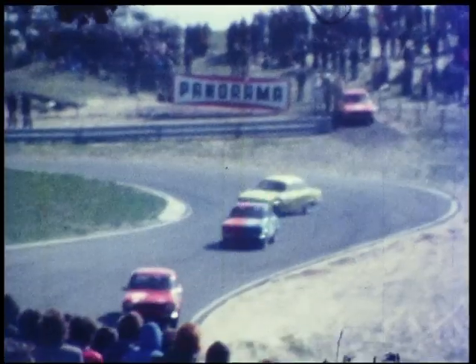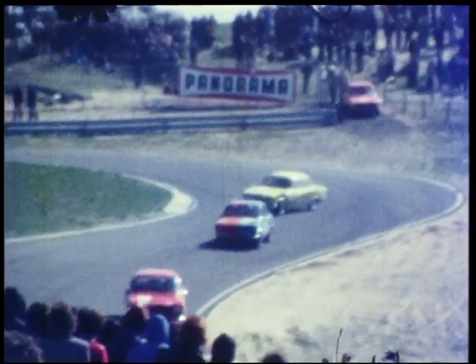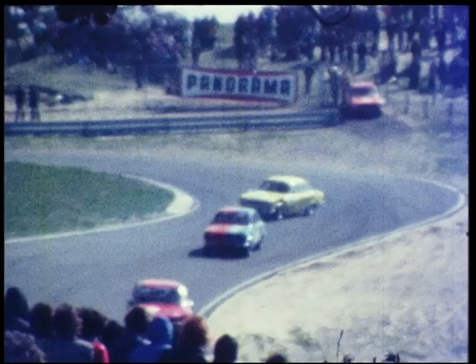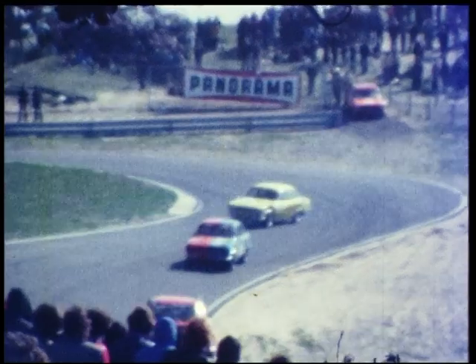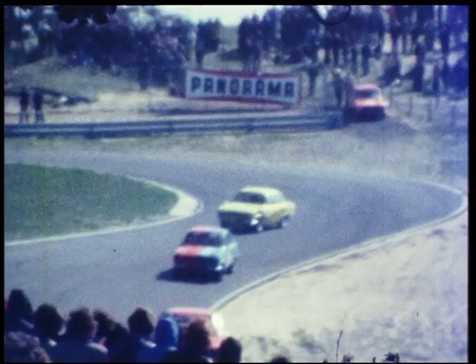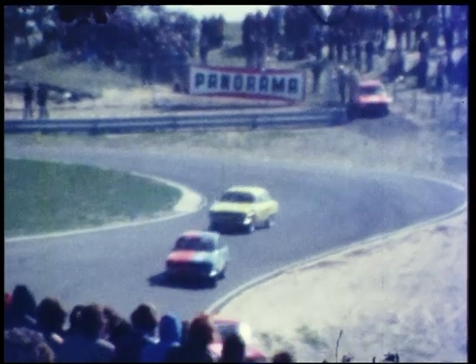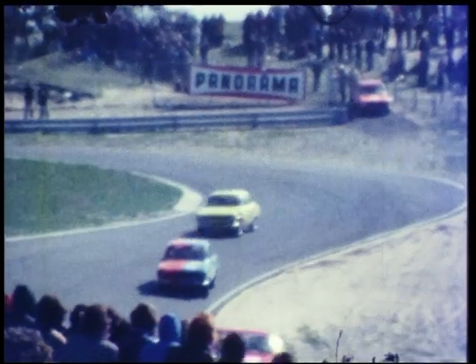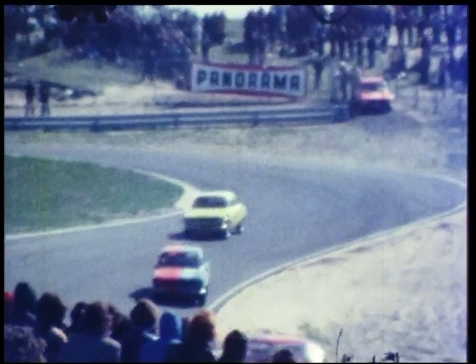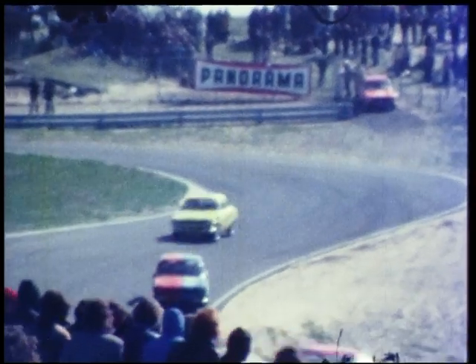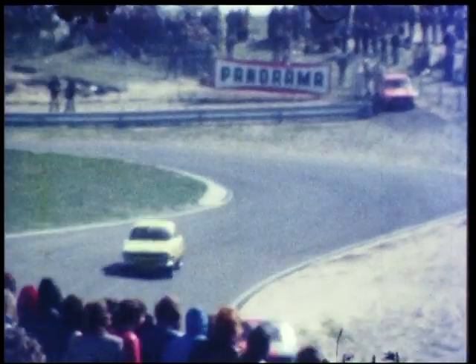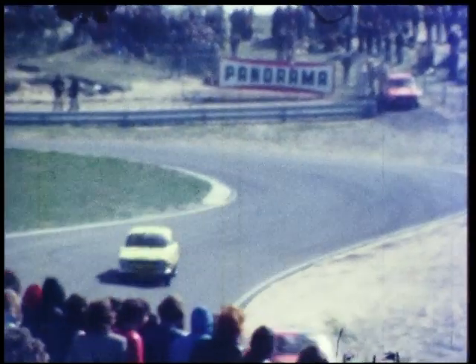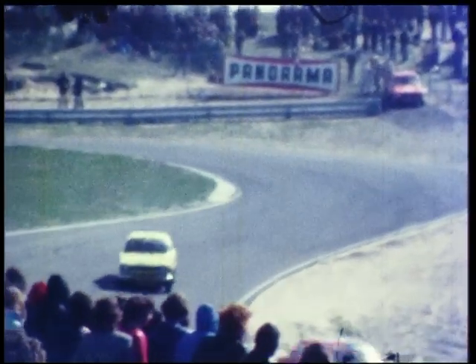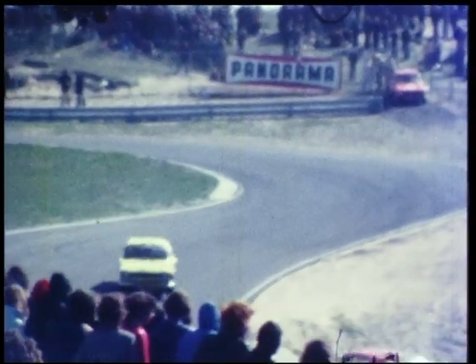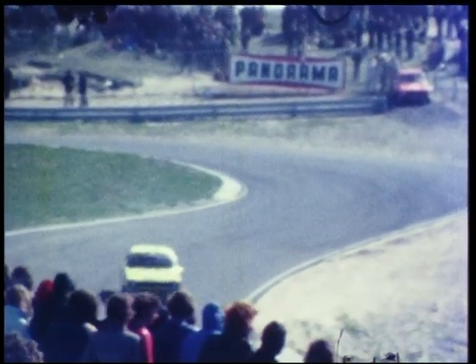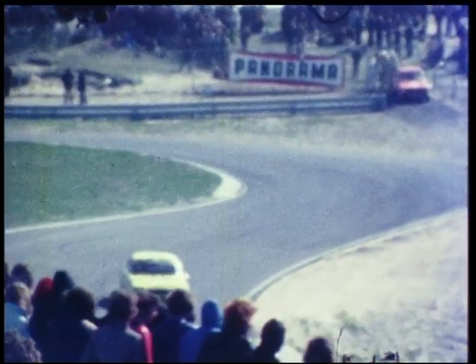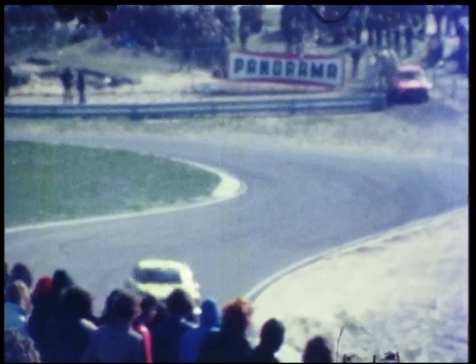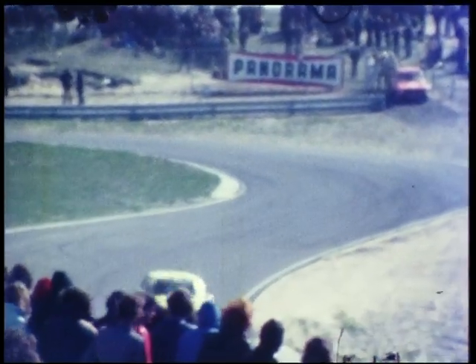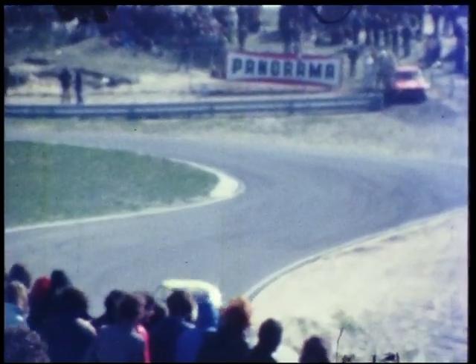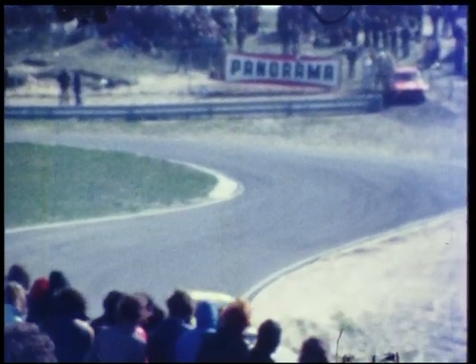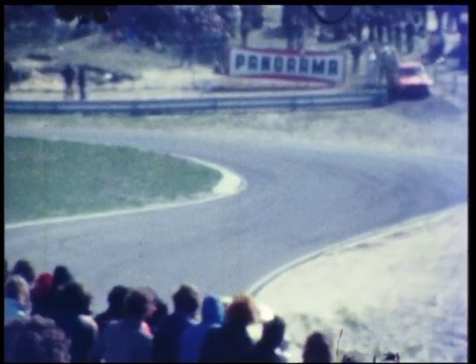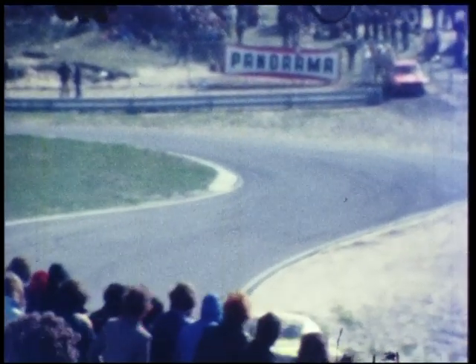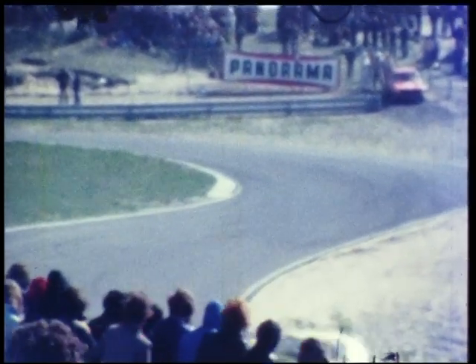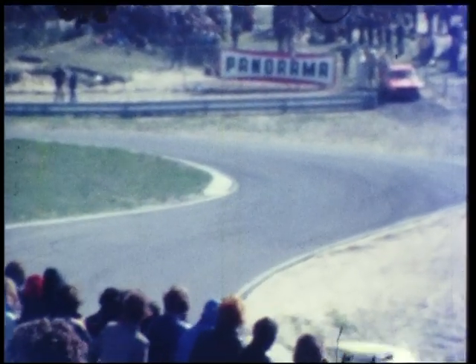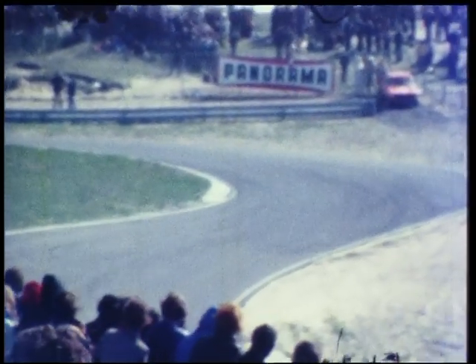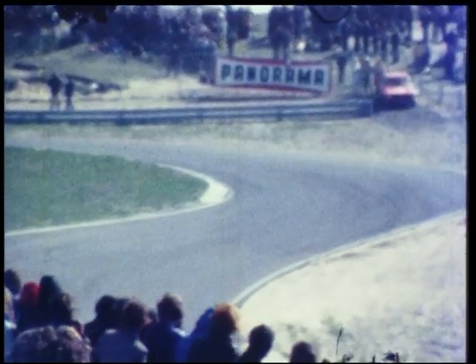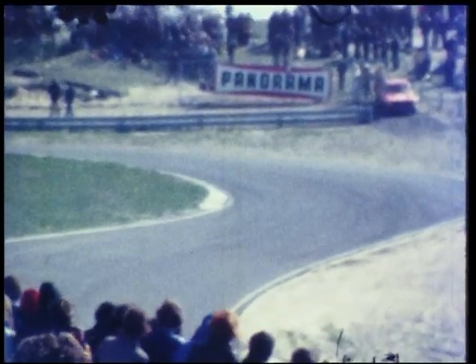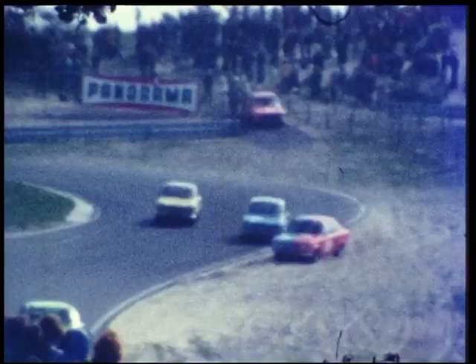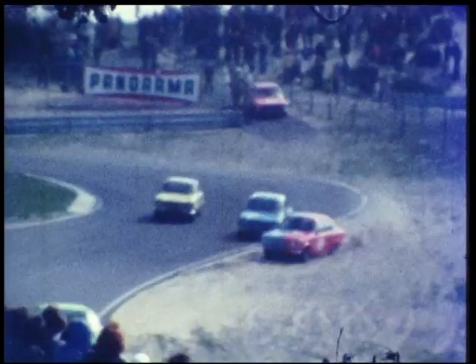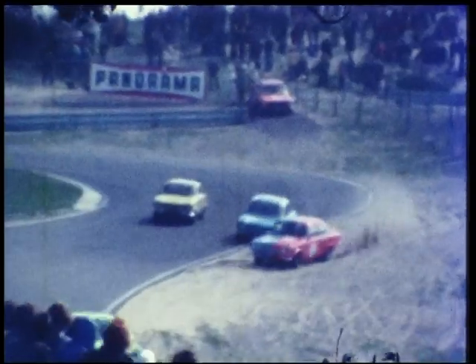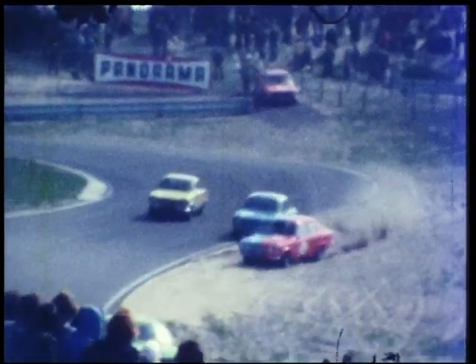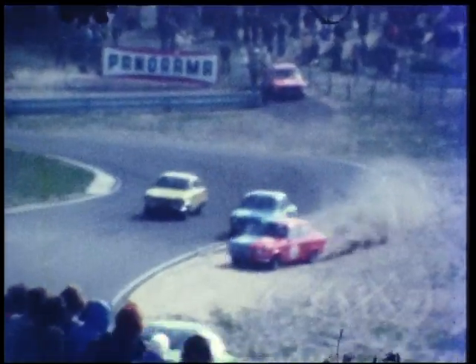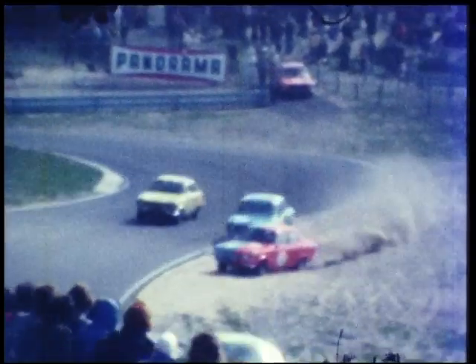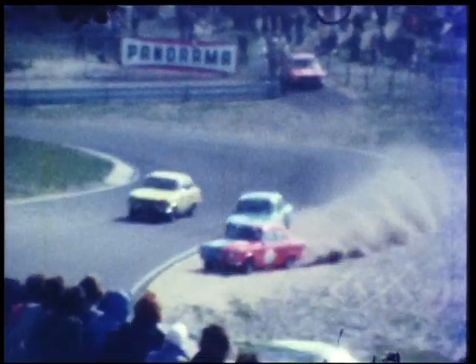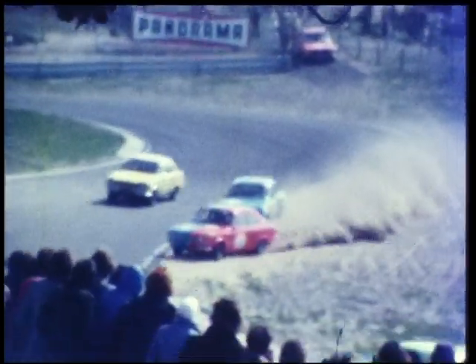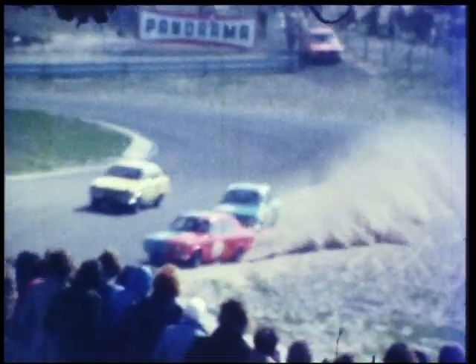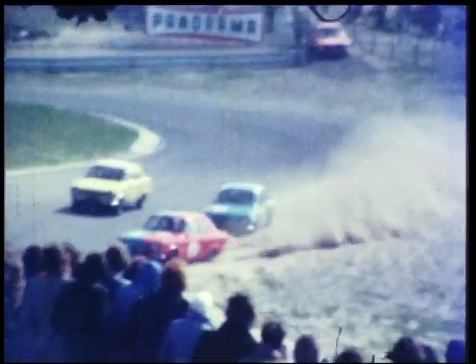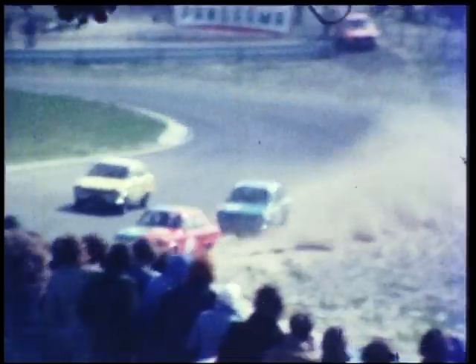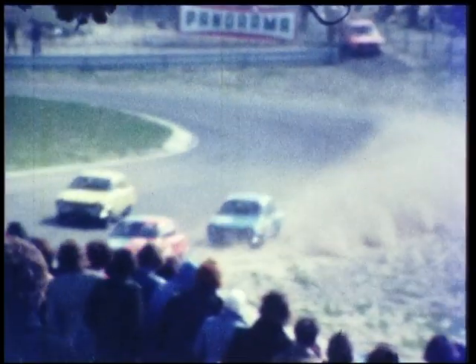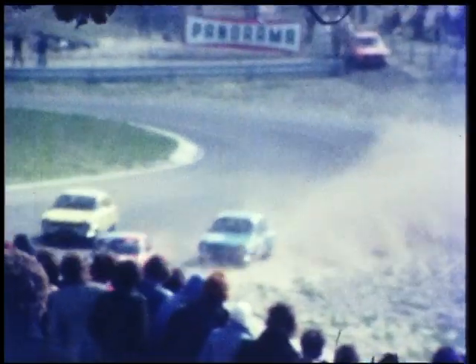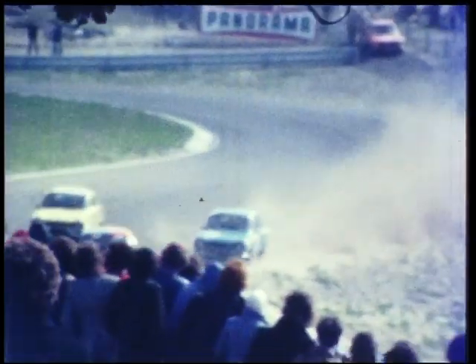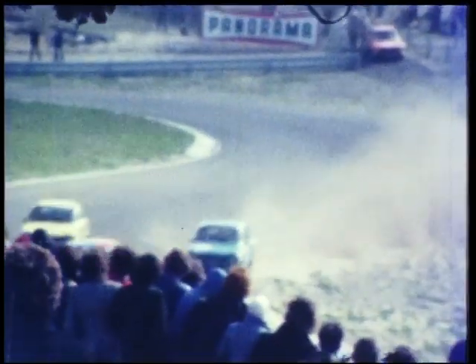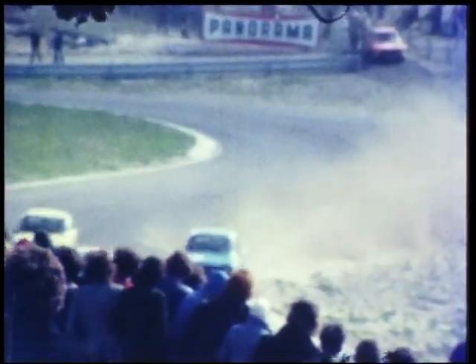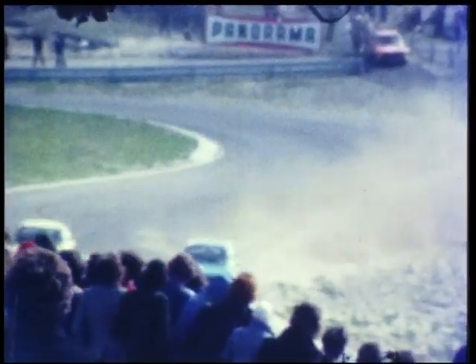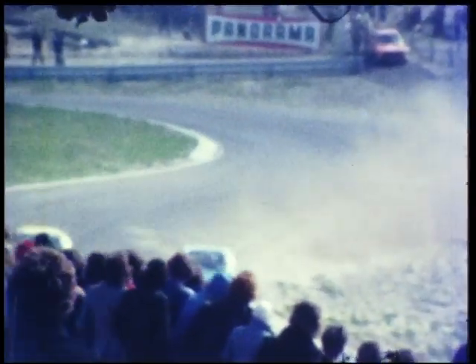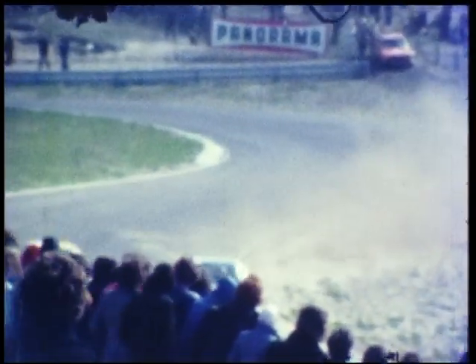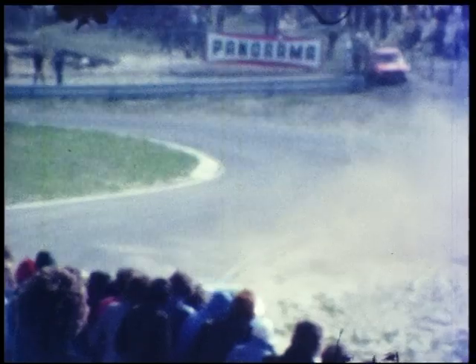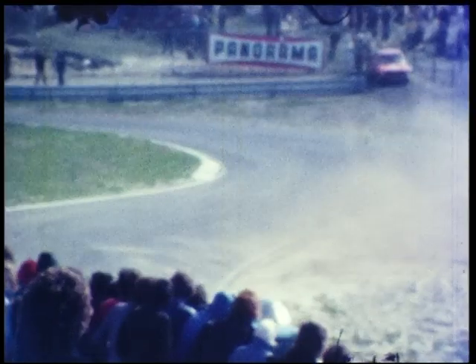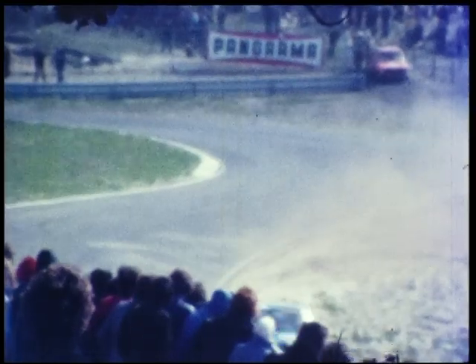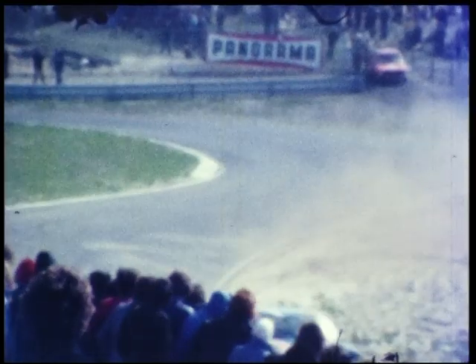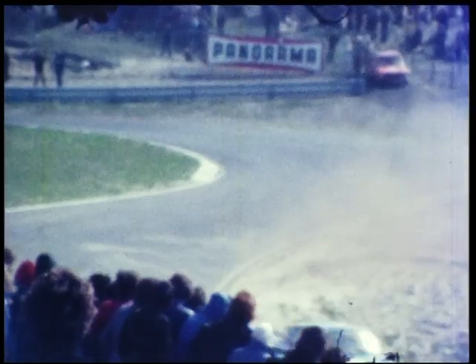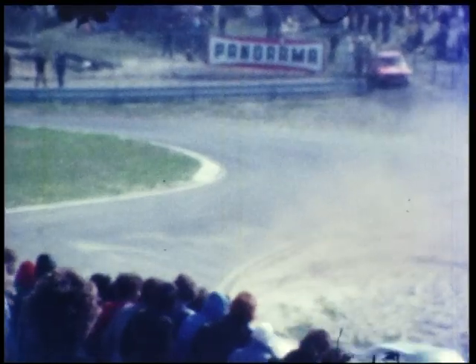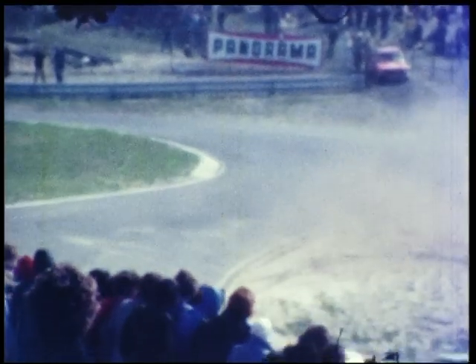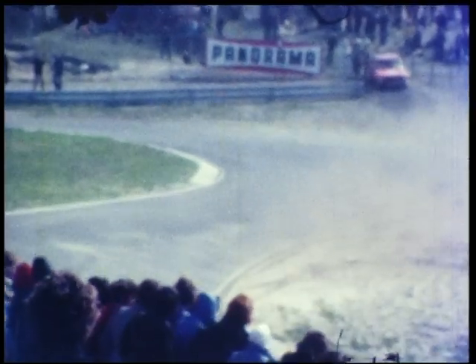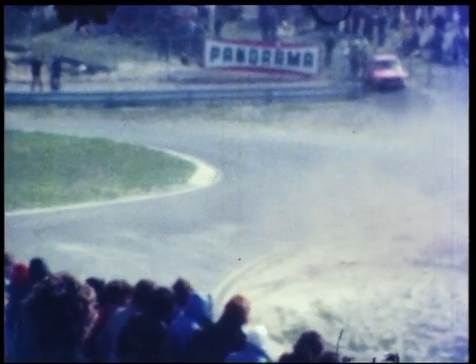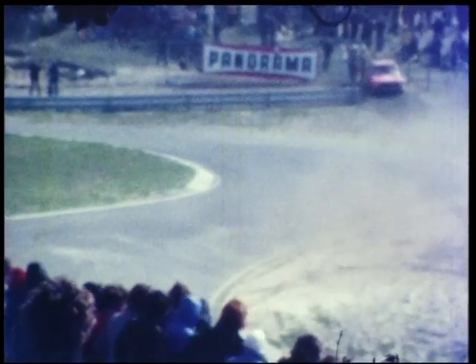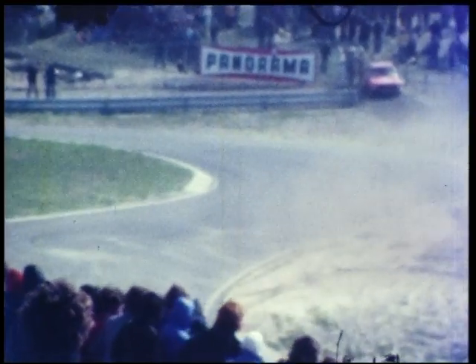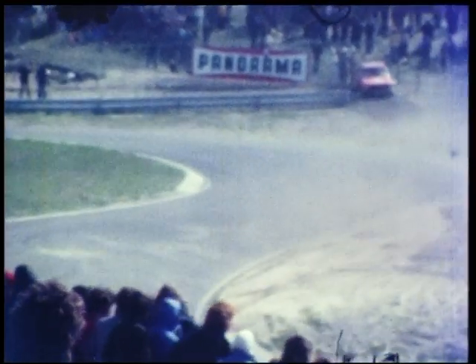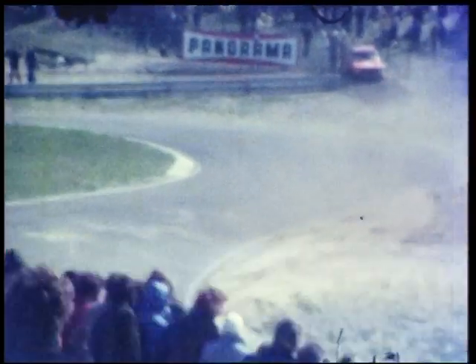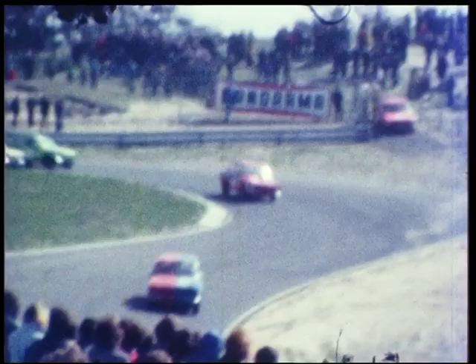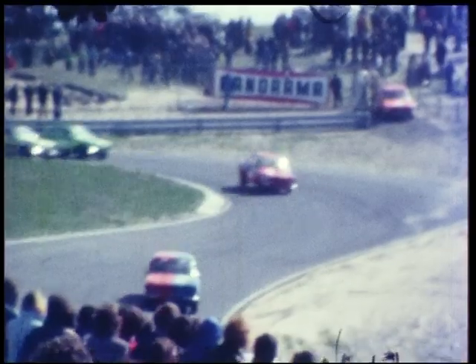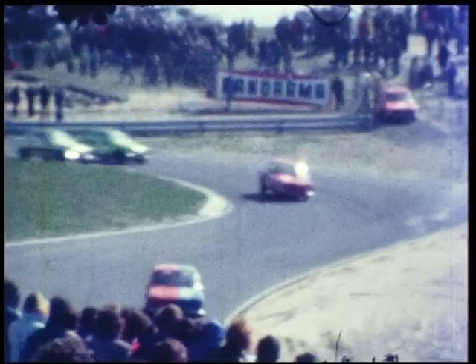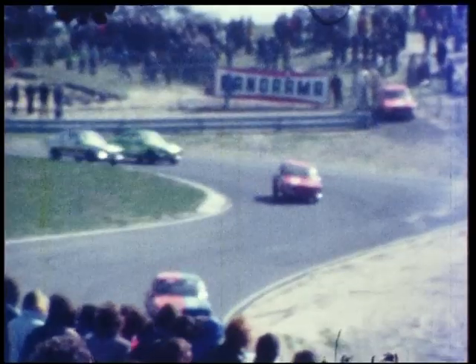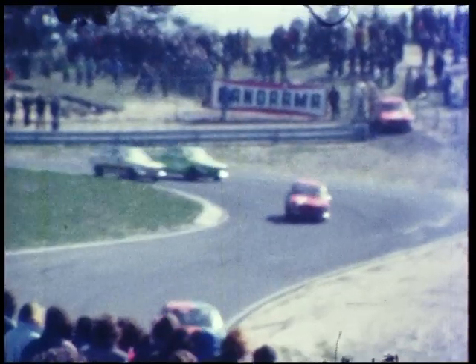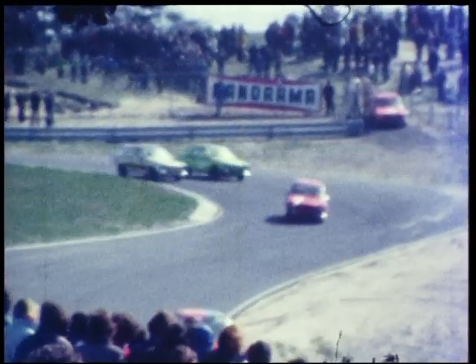Hij is een heel goede rijder. Edward Schinkel. Hij is ook bekend voor dit seizoen.